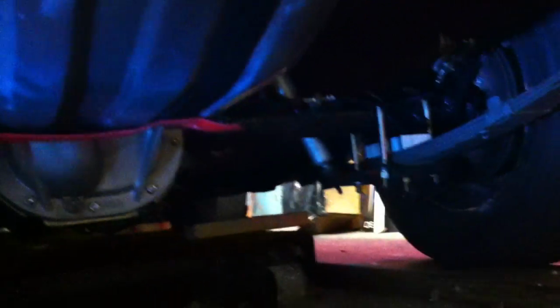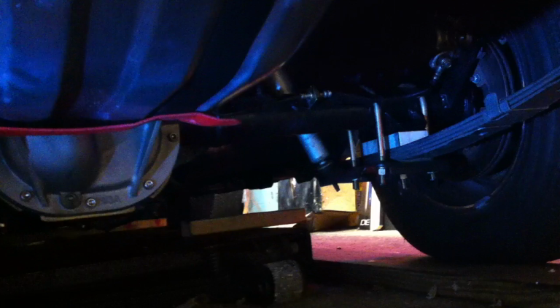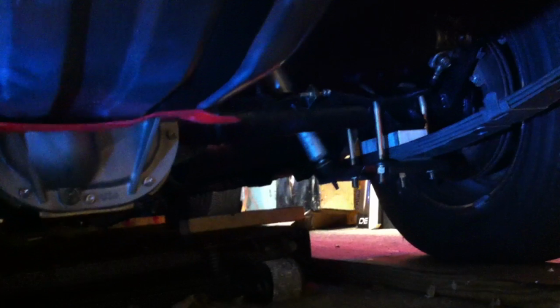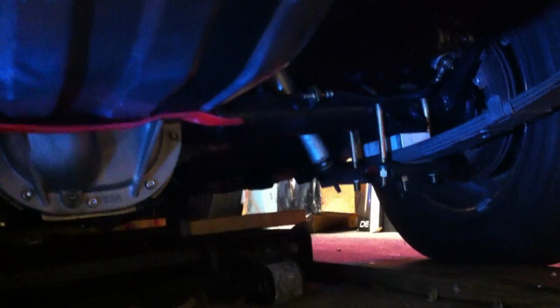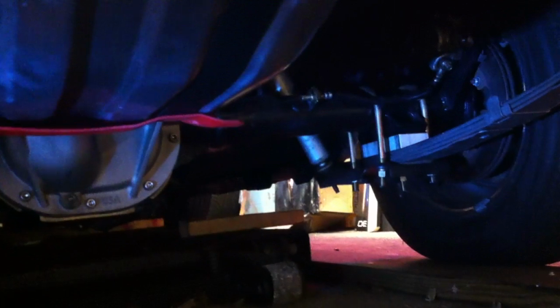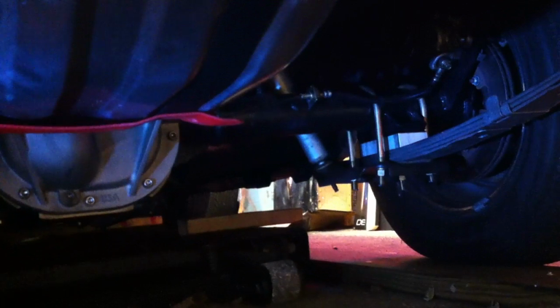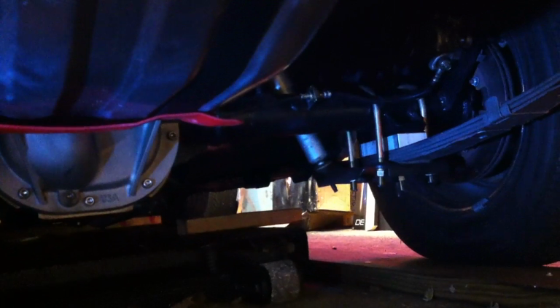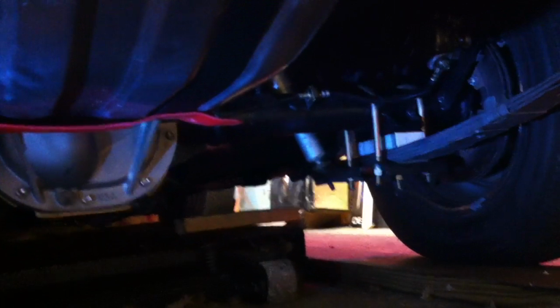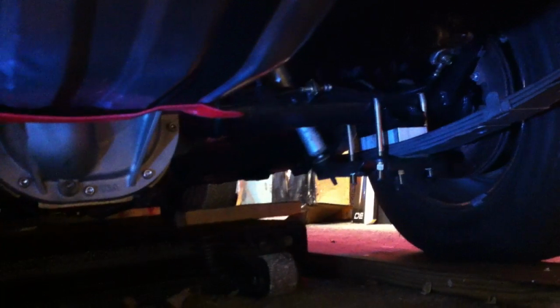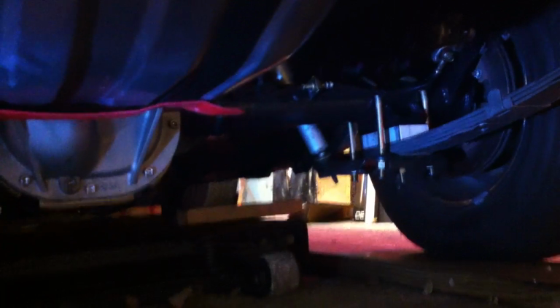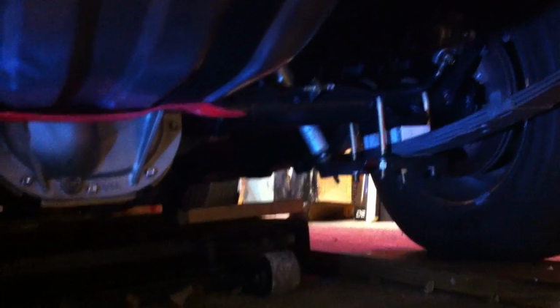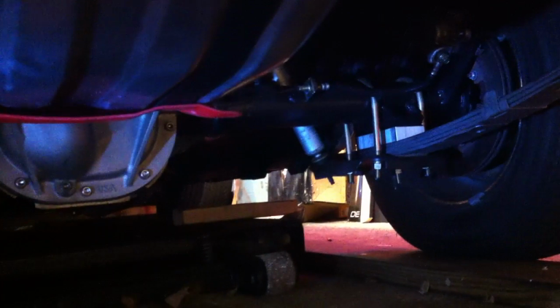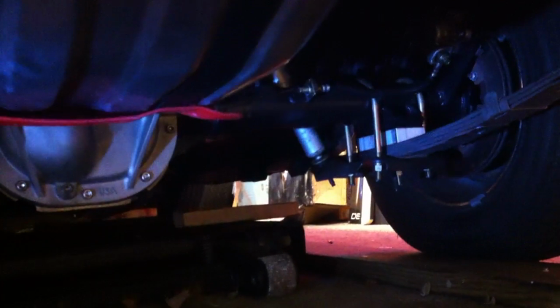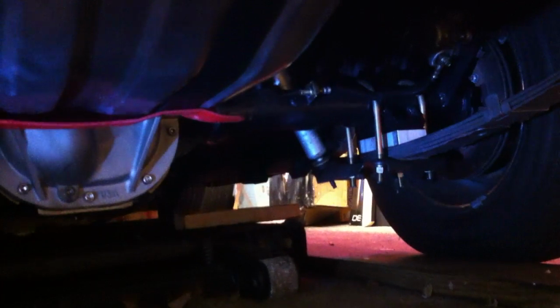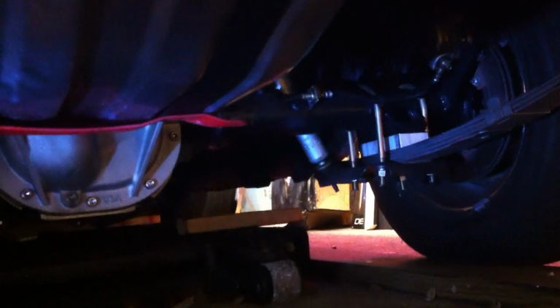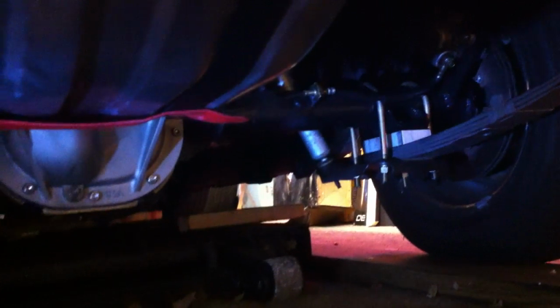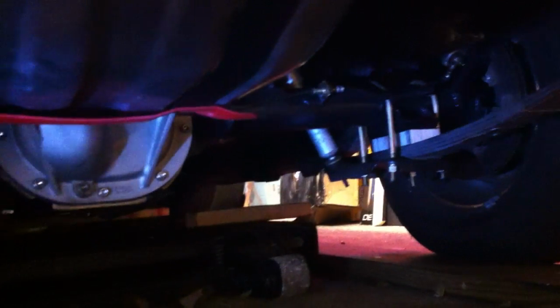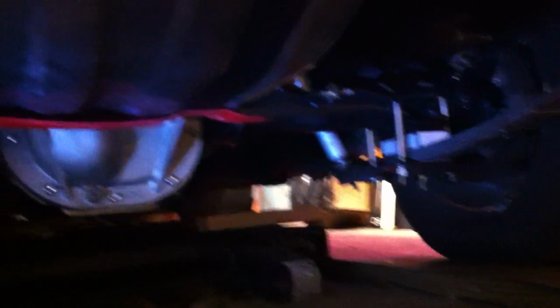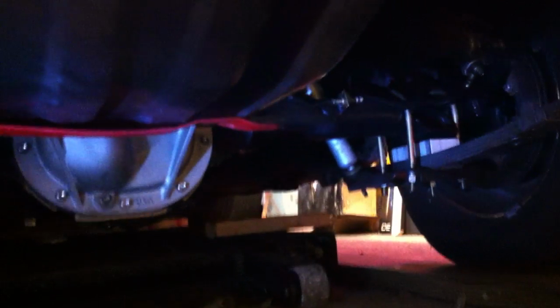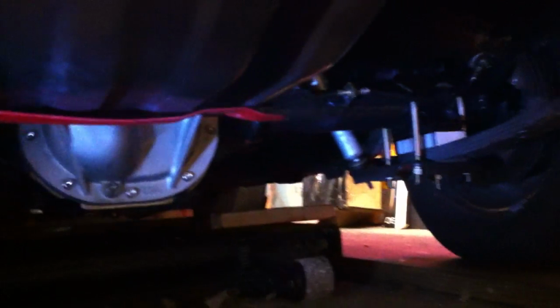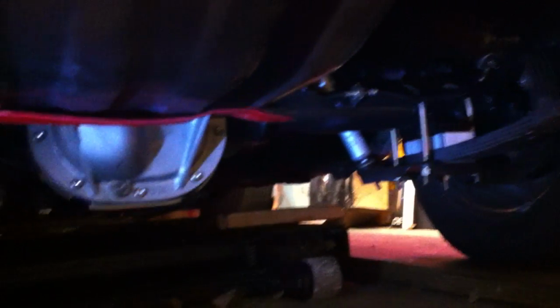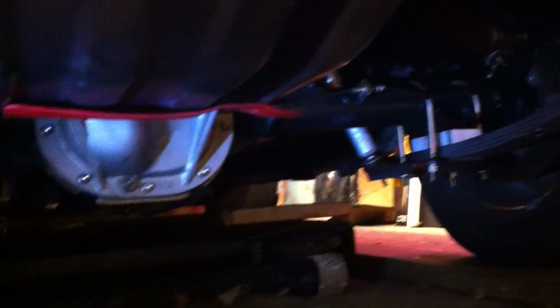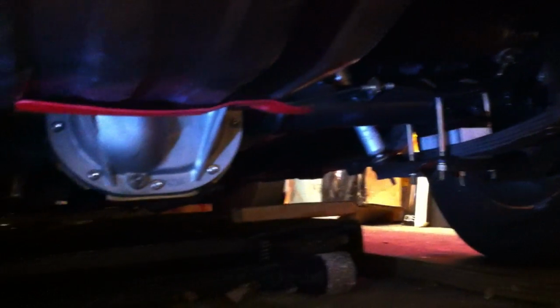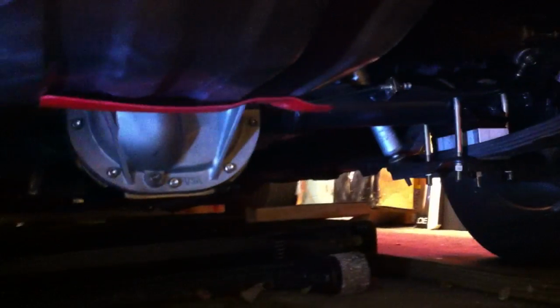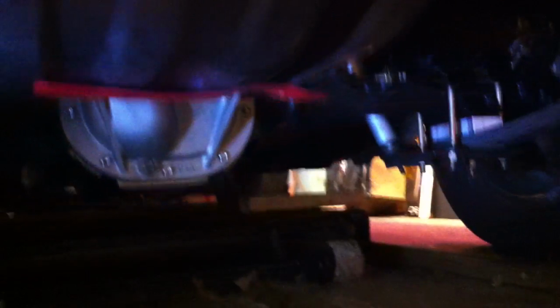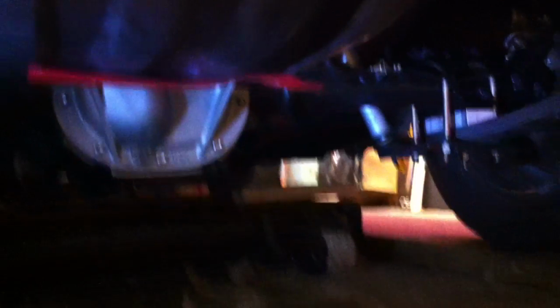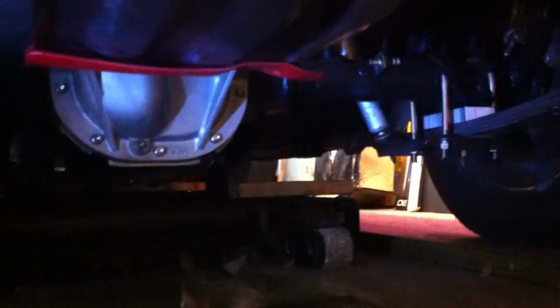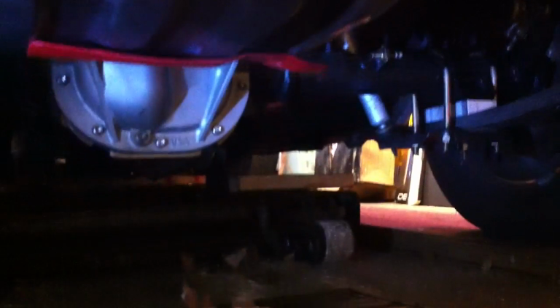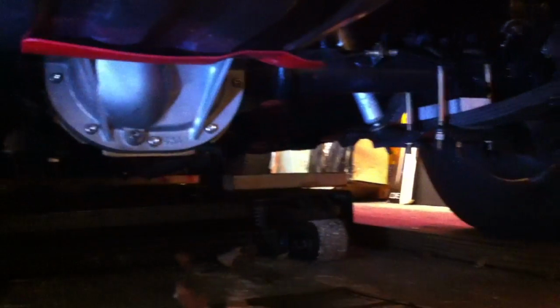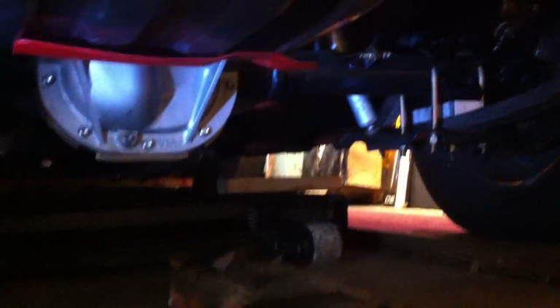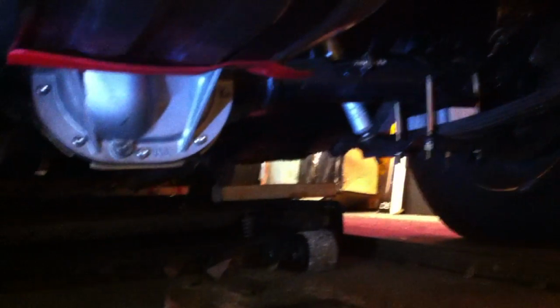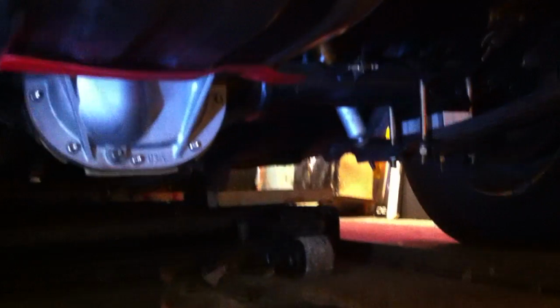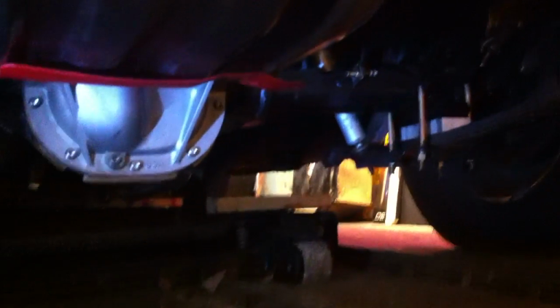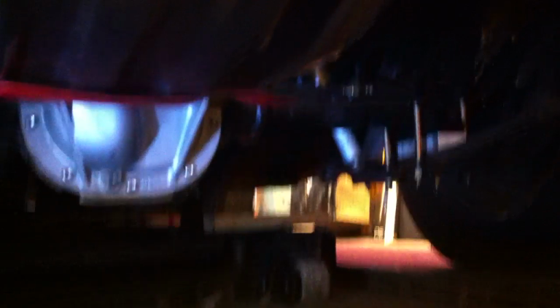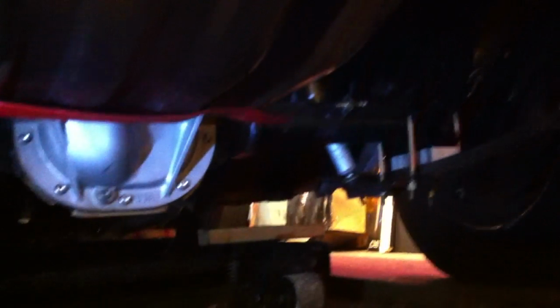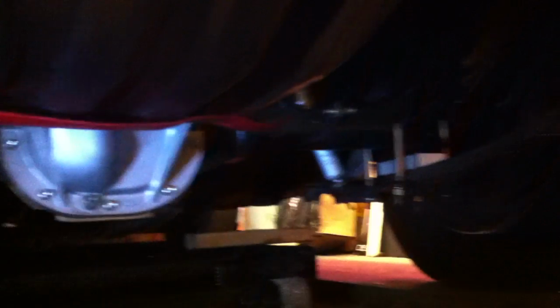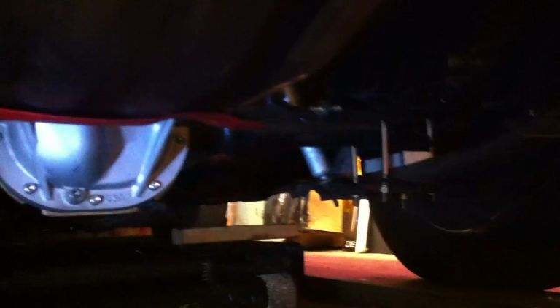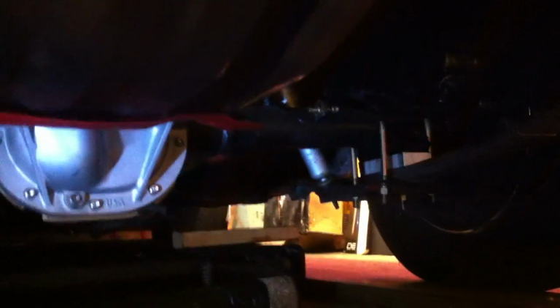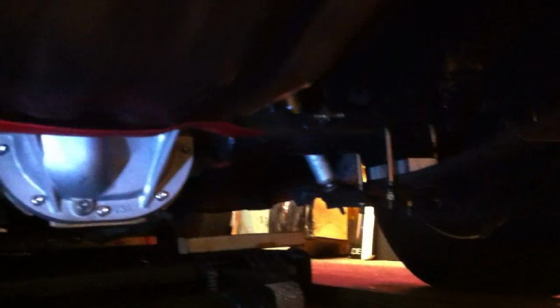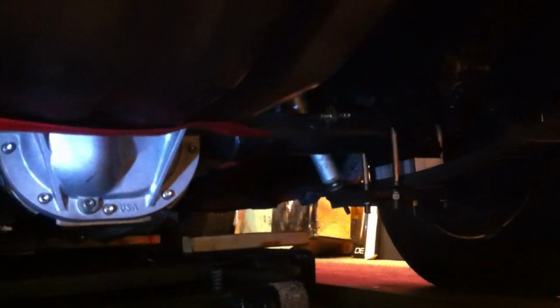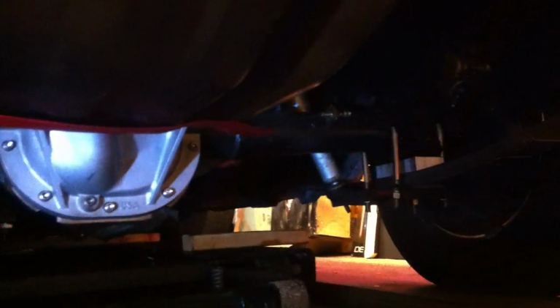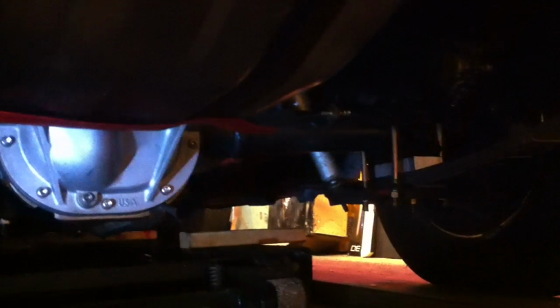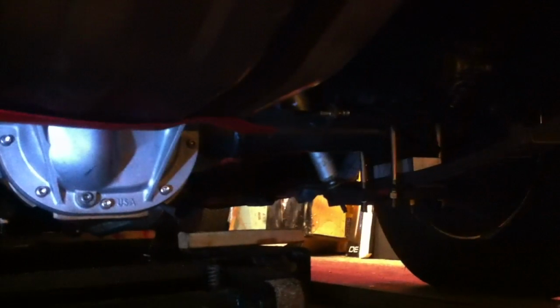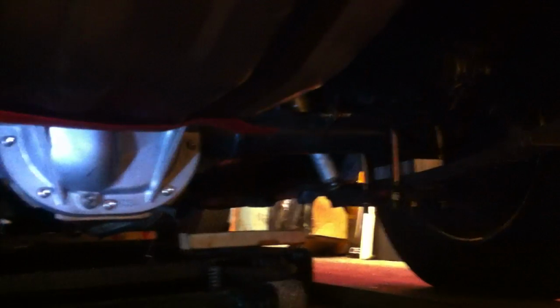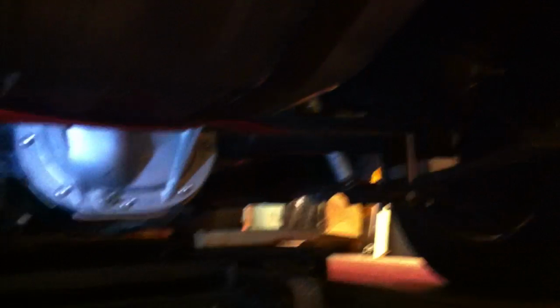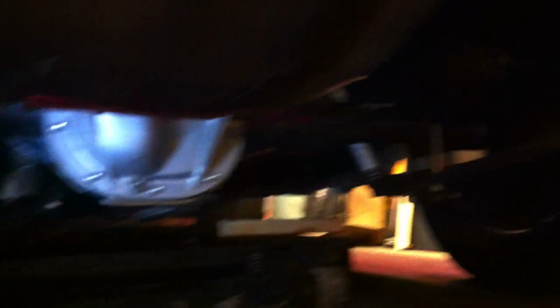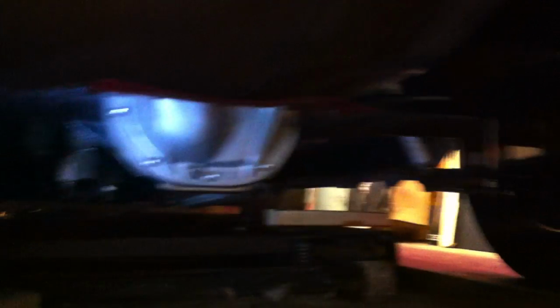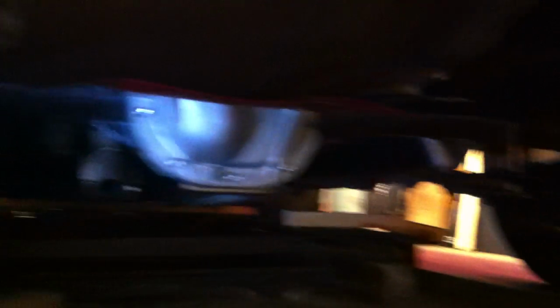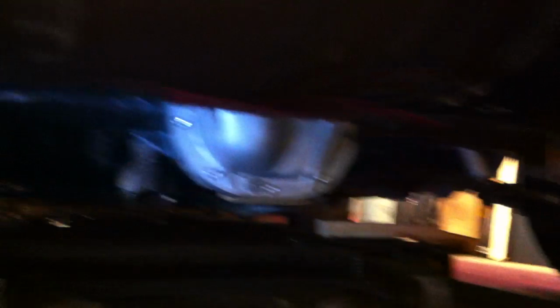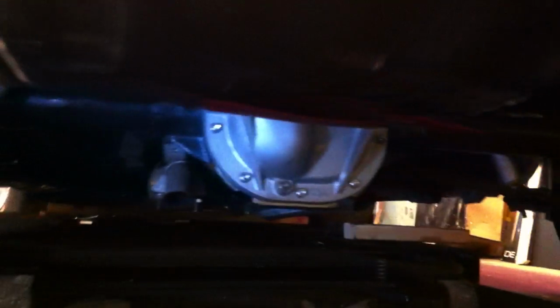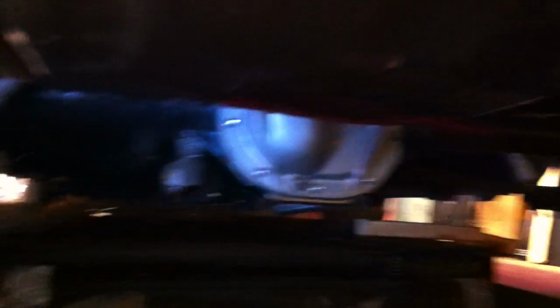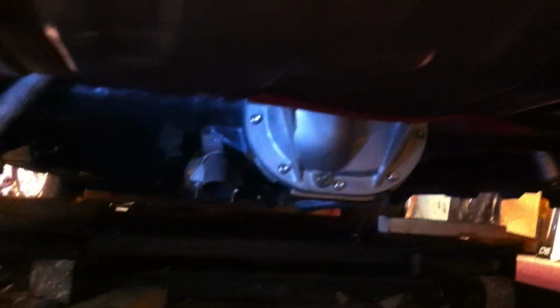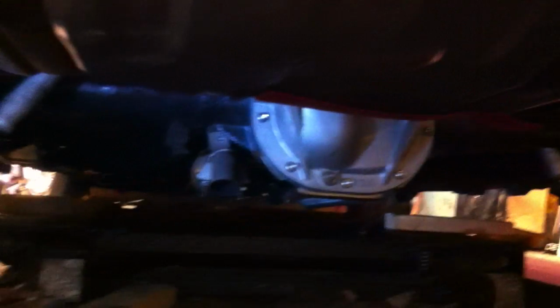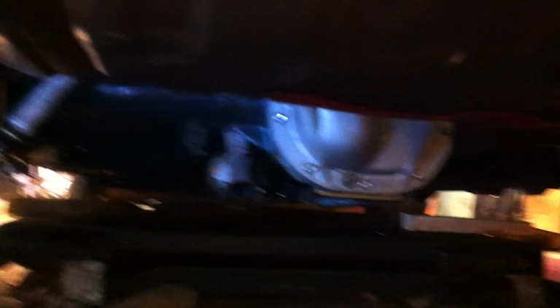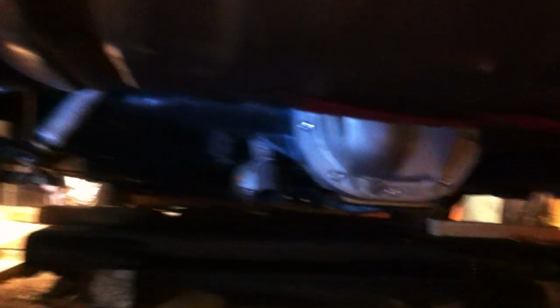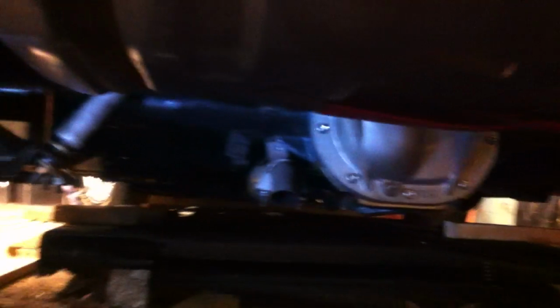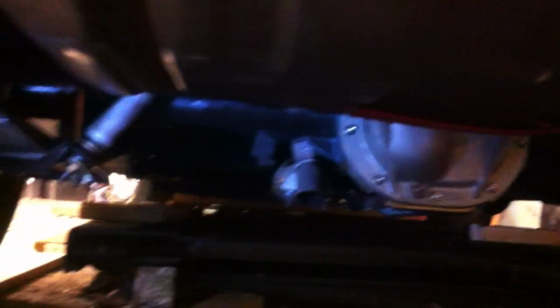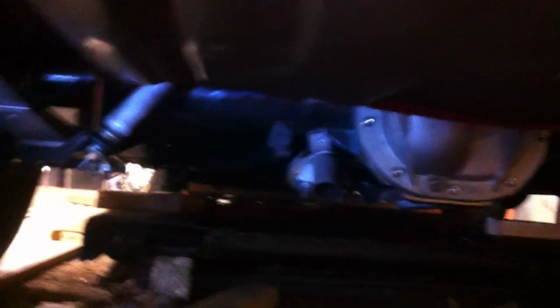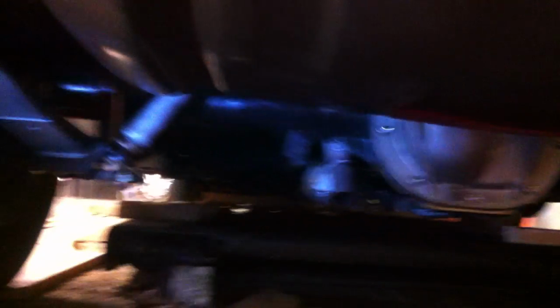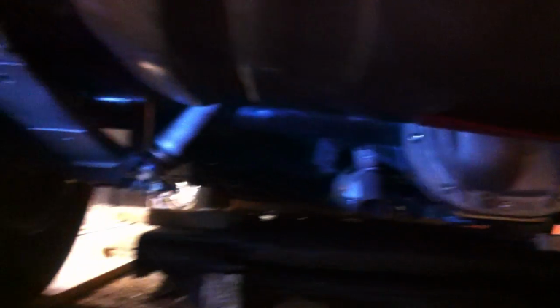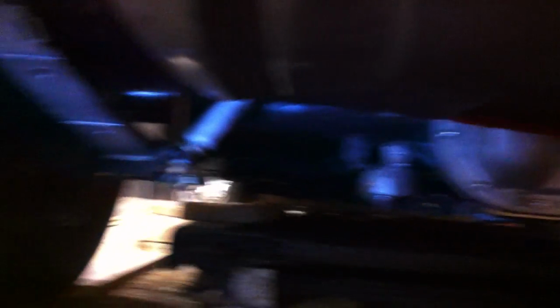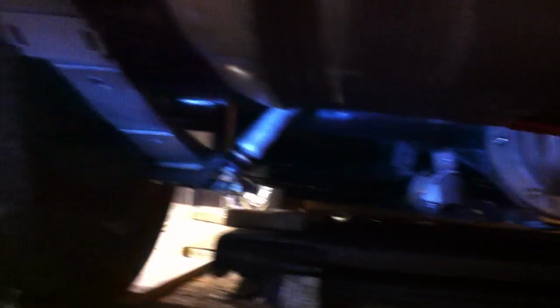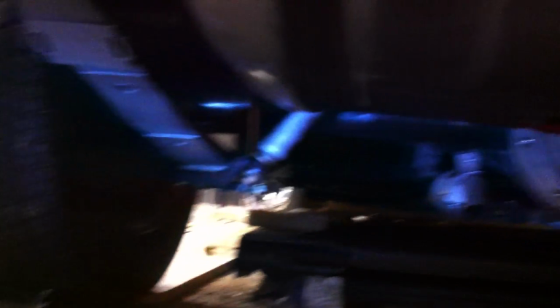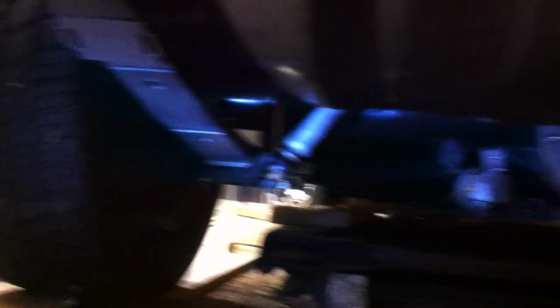It does not wheel hop, handles very well and stops very well.